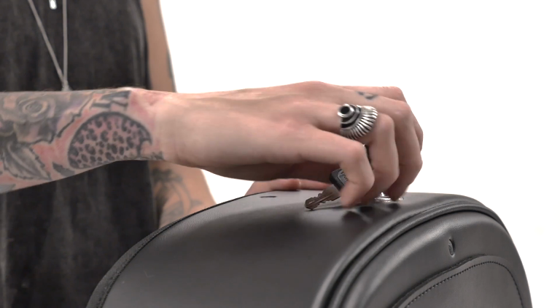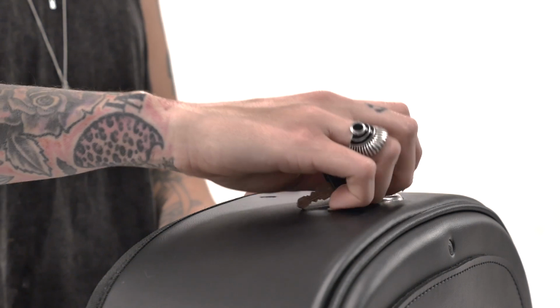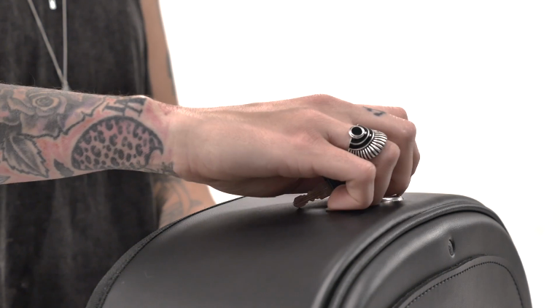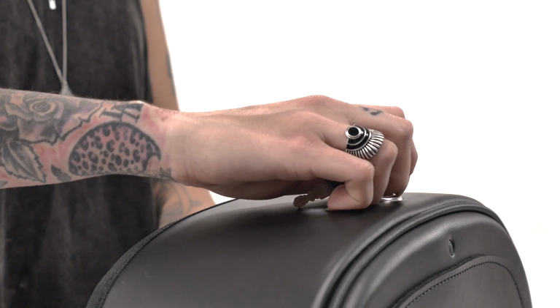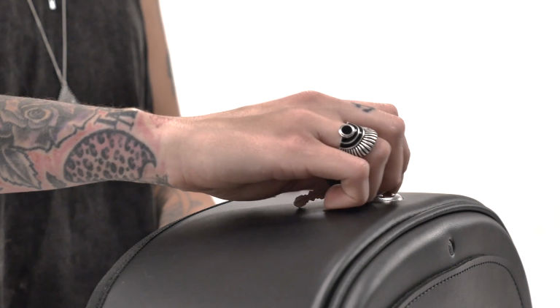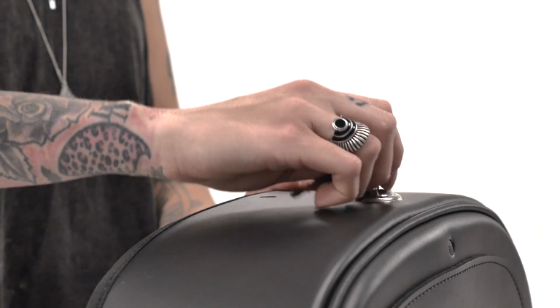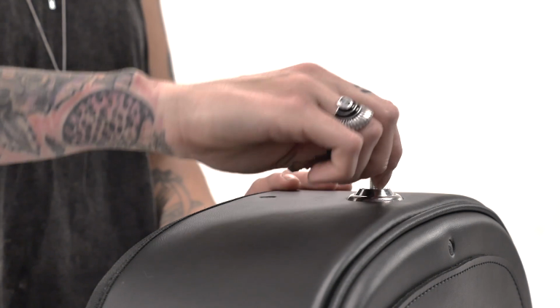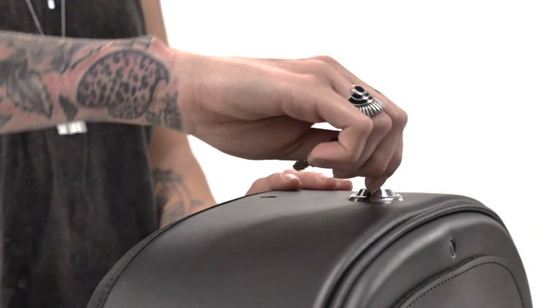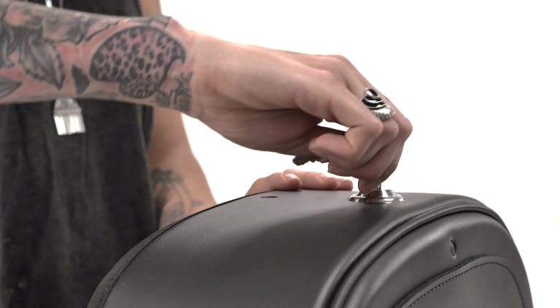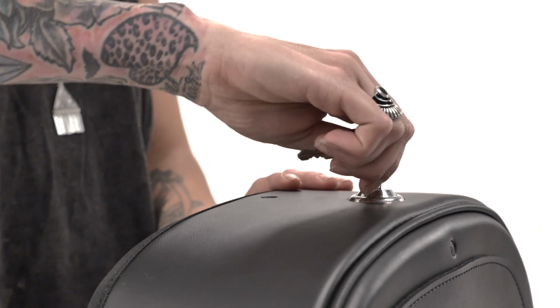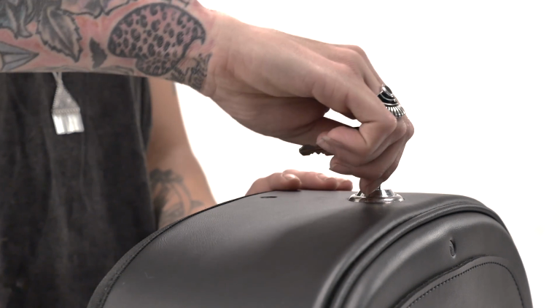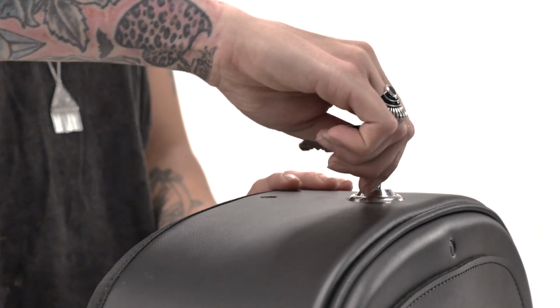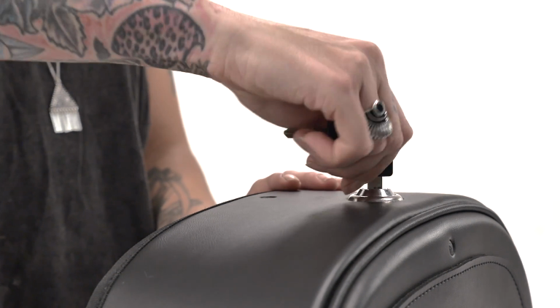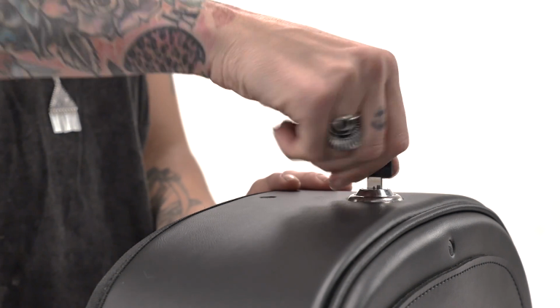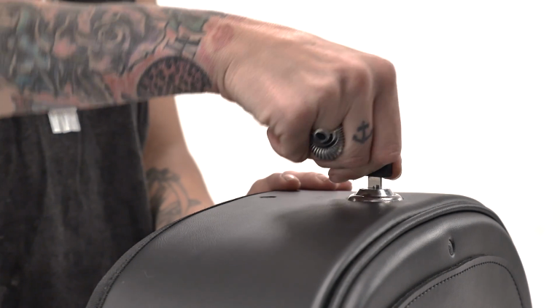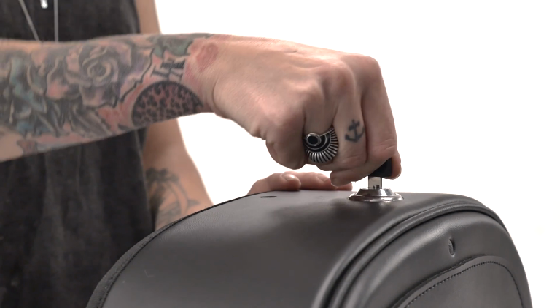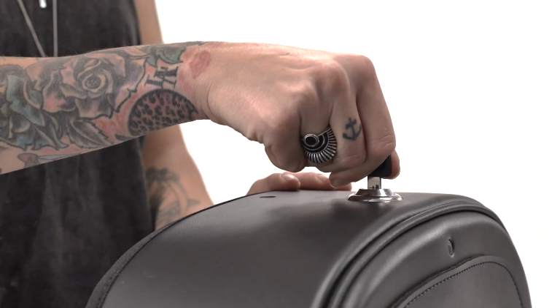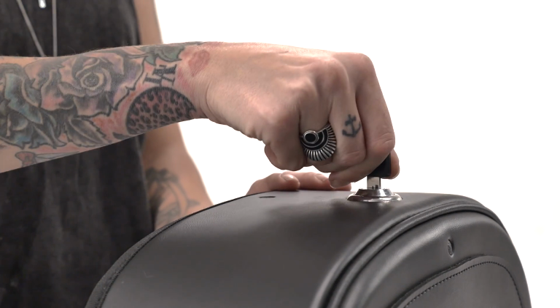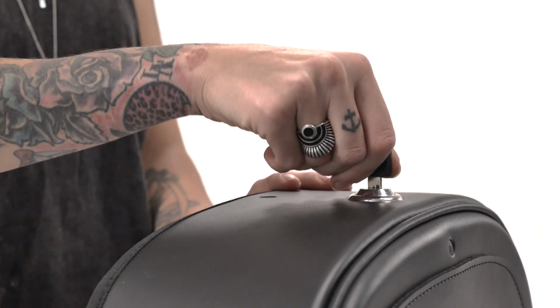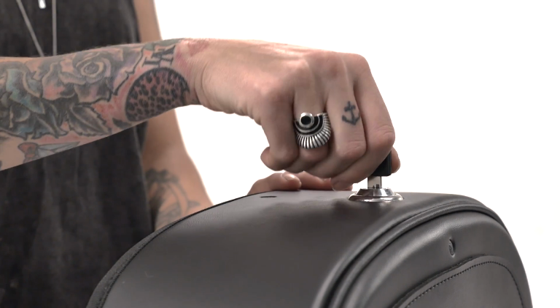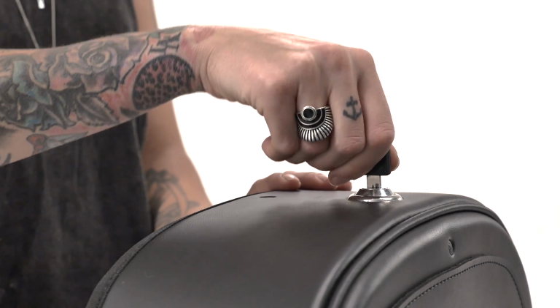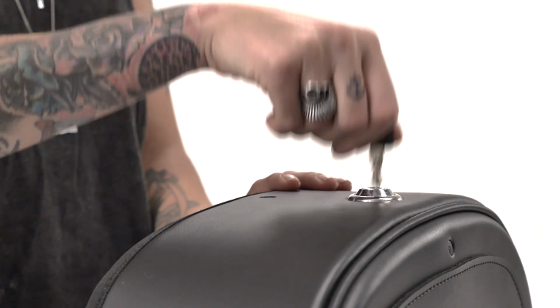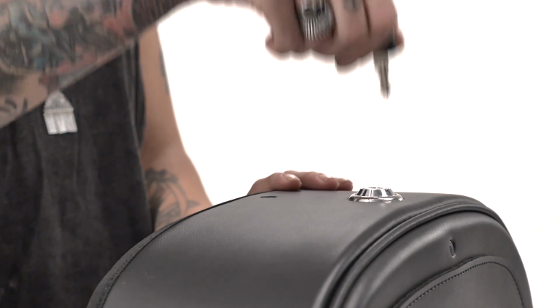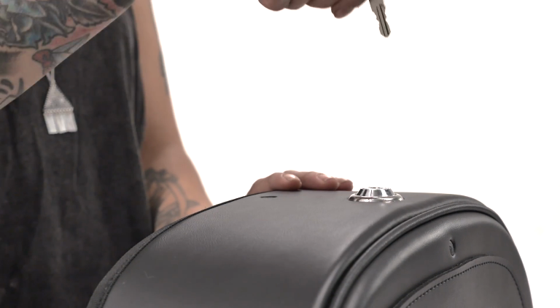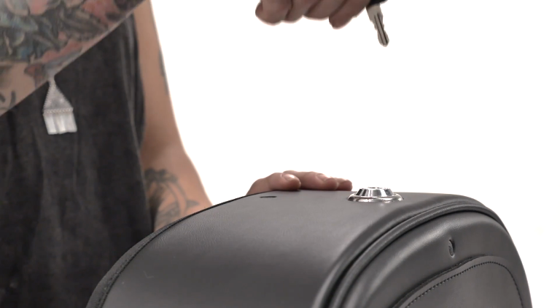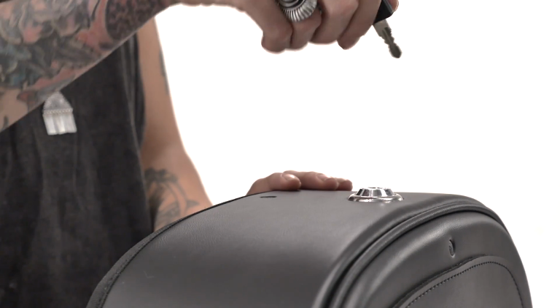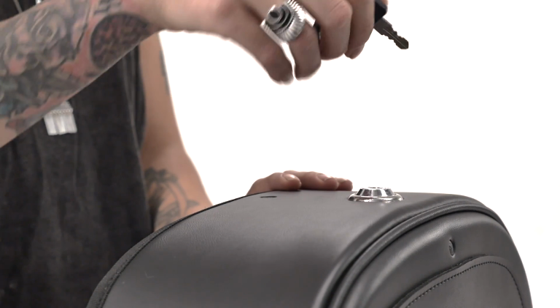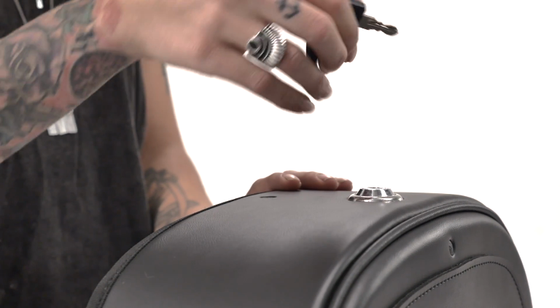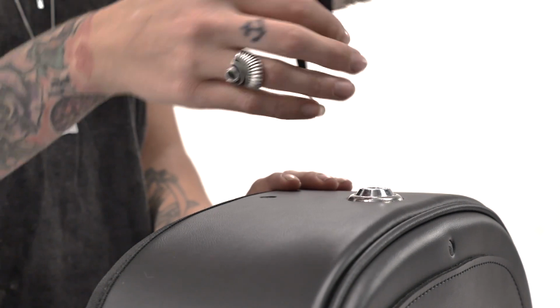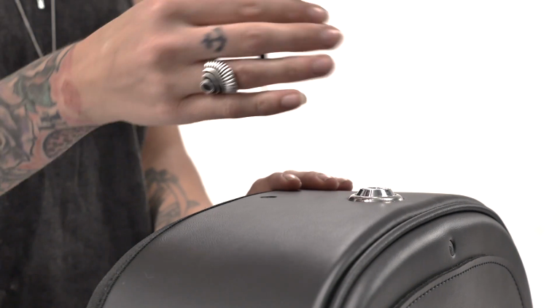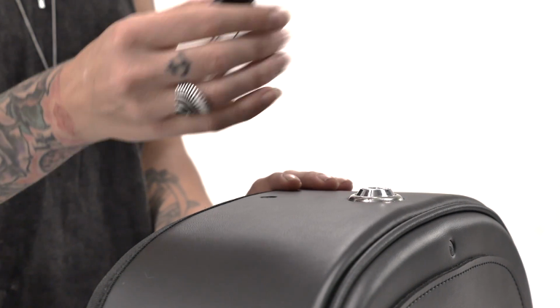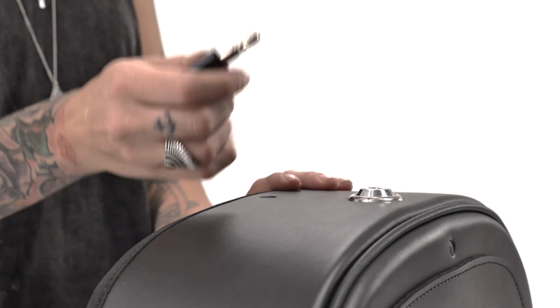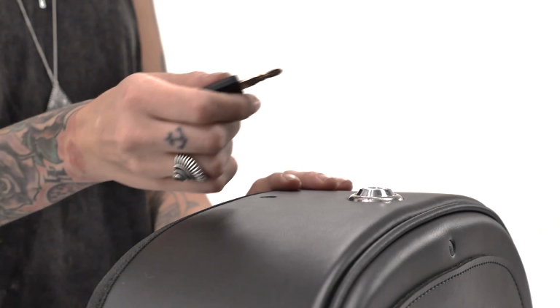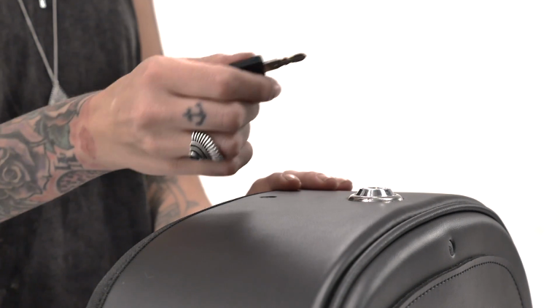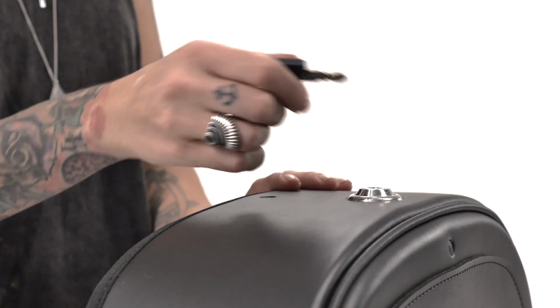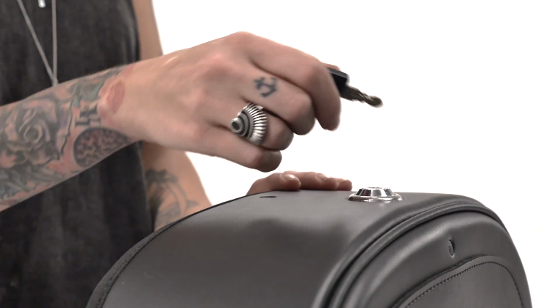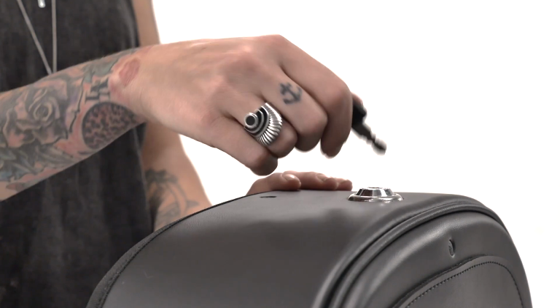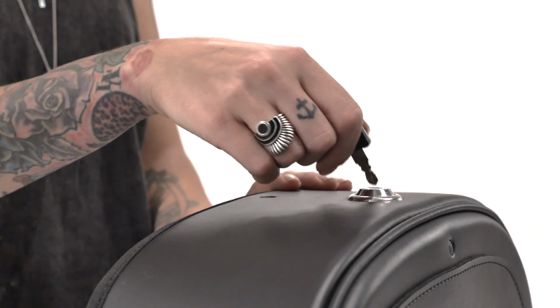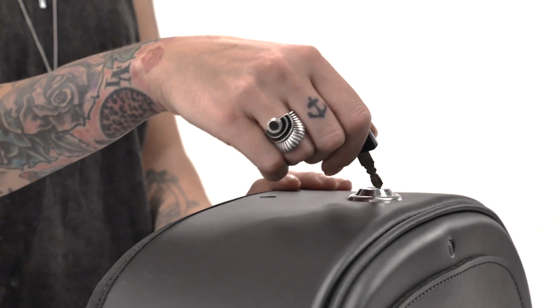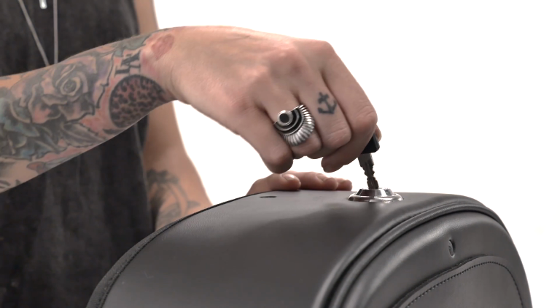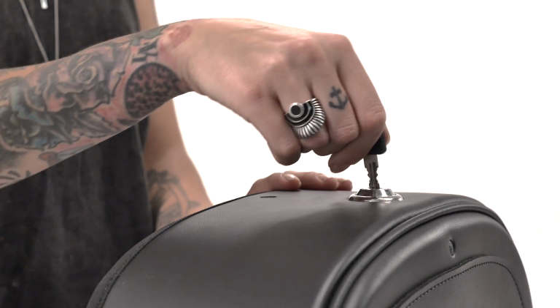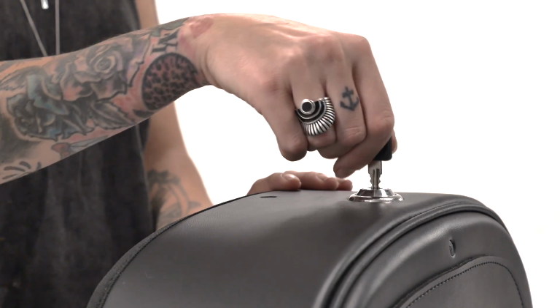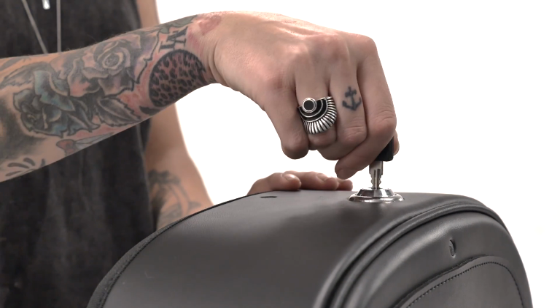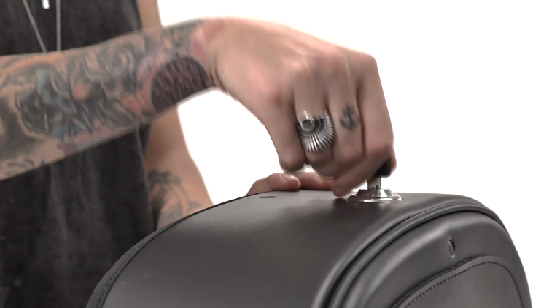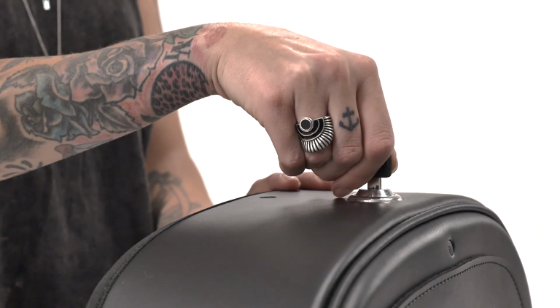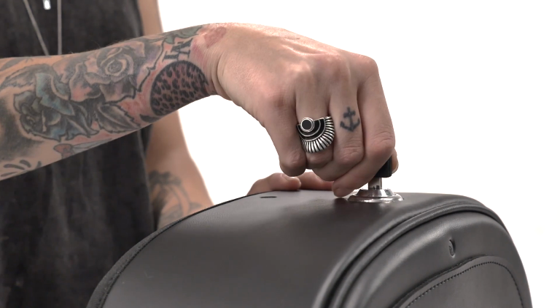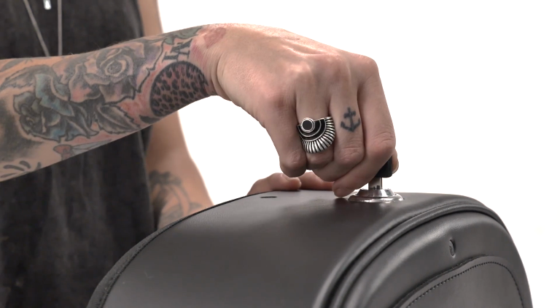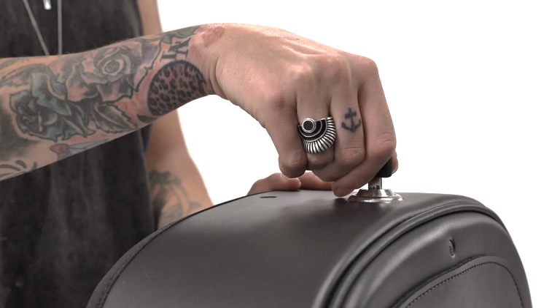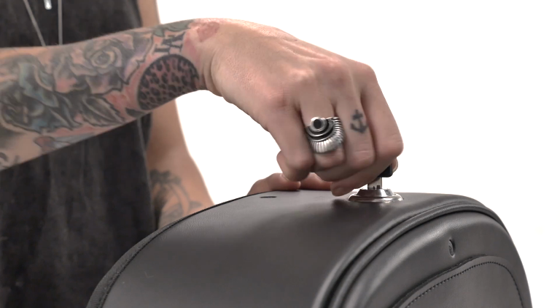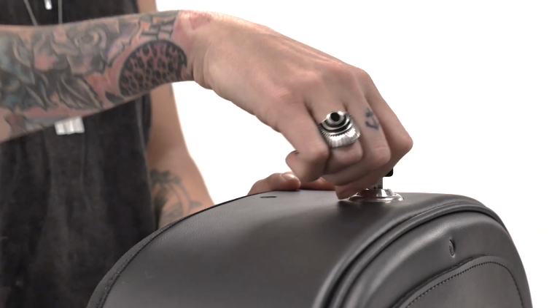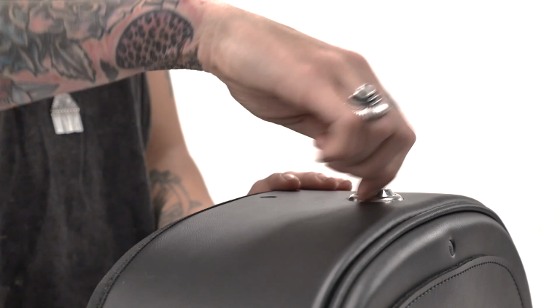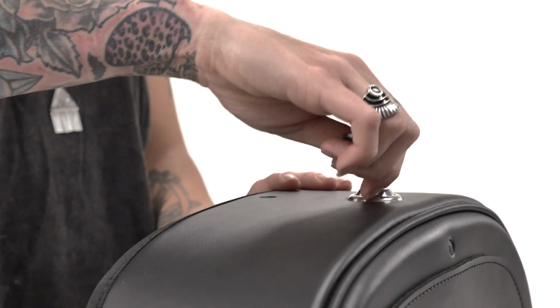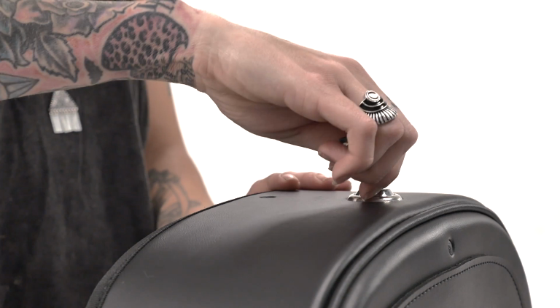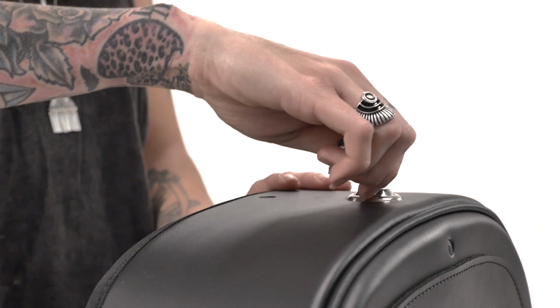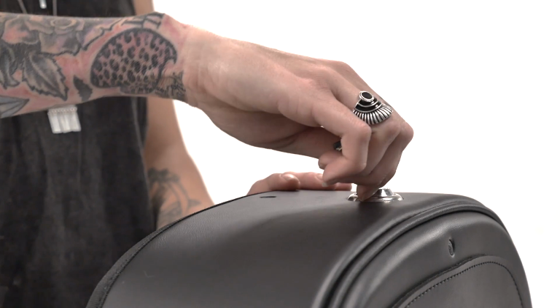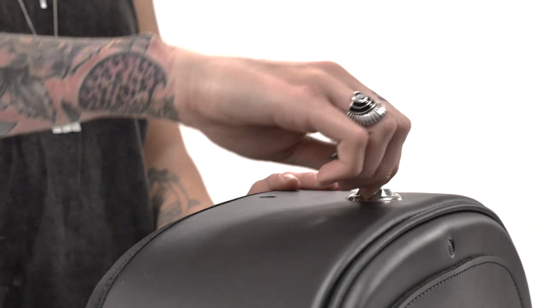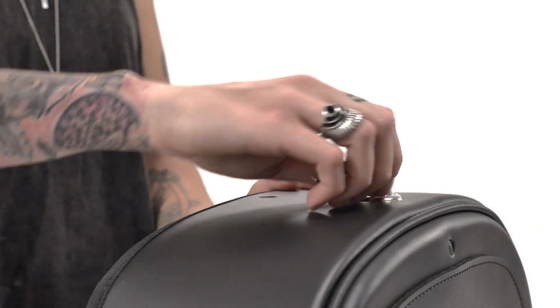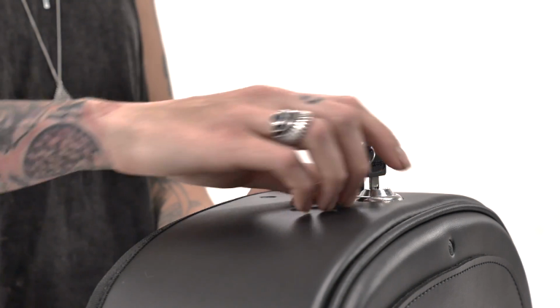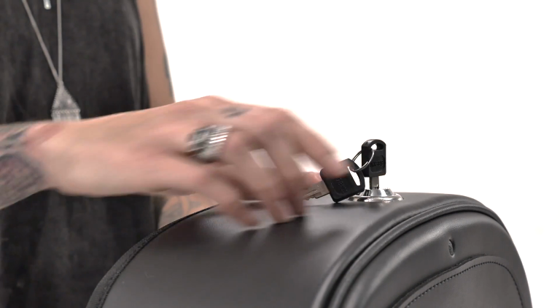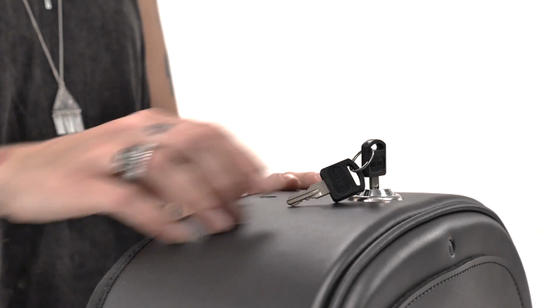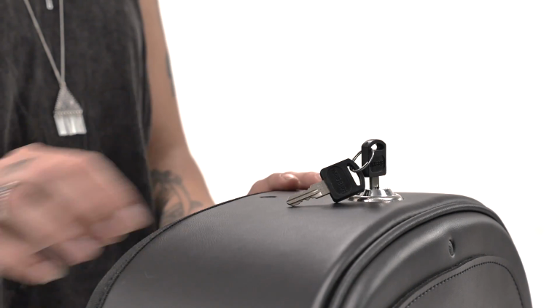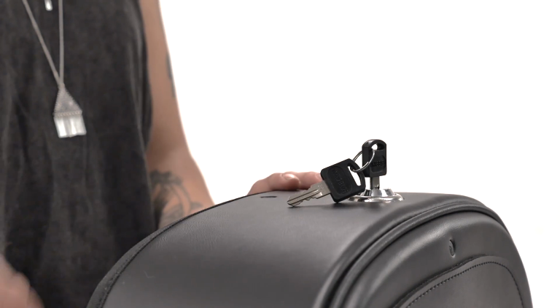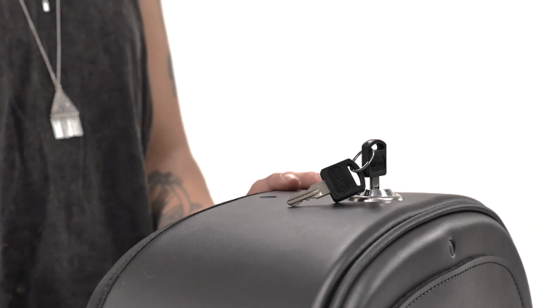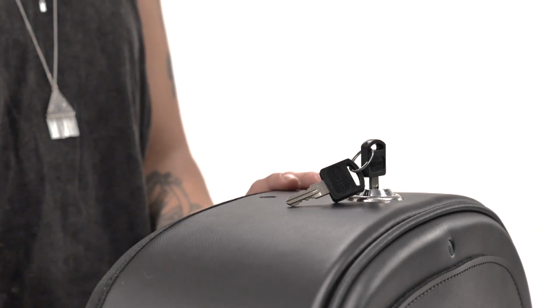These bags are key lockable, making them theft proof and giving you complete peace of mind. This is something no one offers — a Viking Bags innovation.